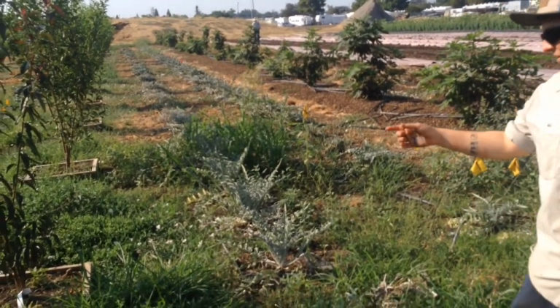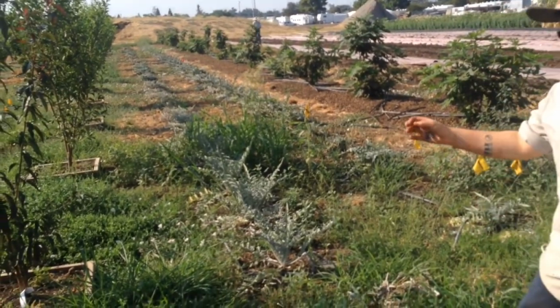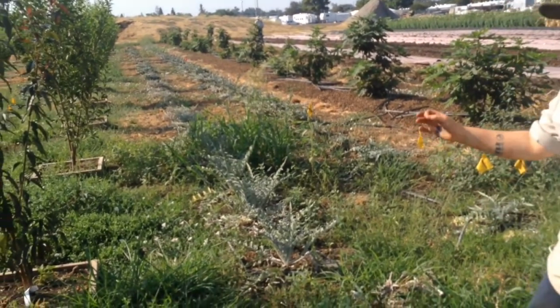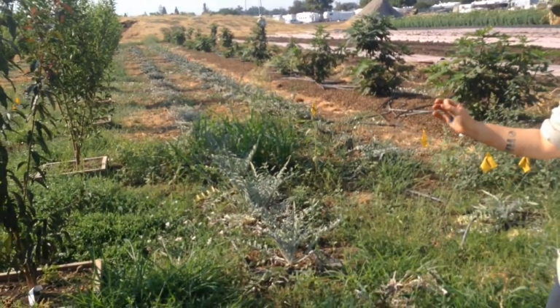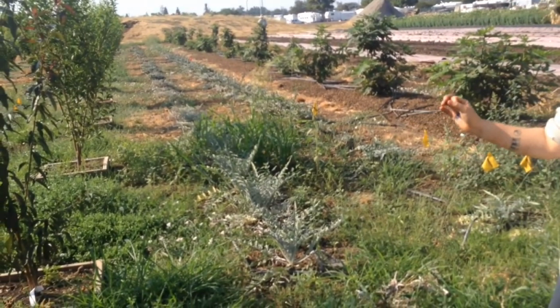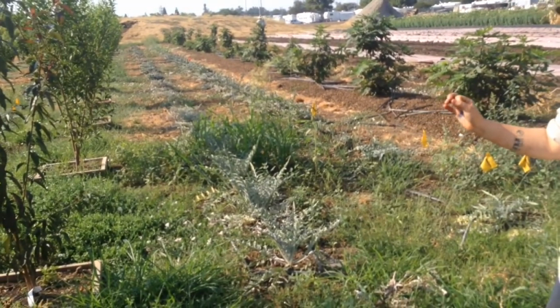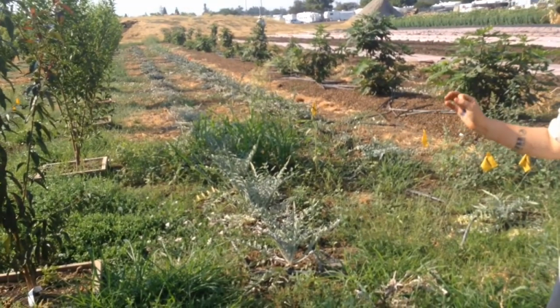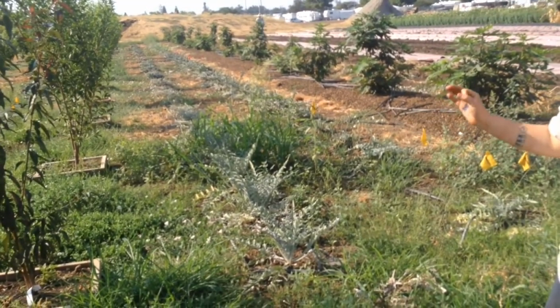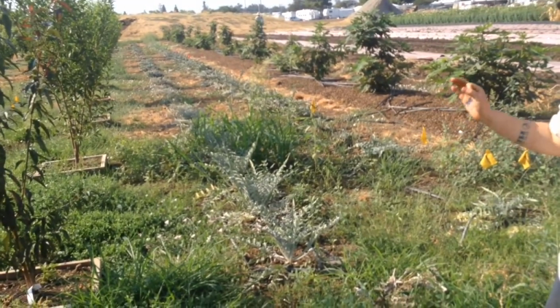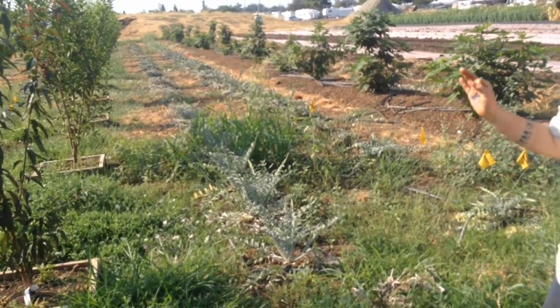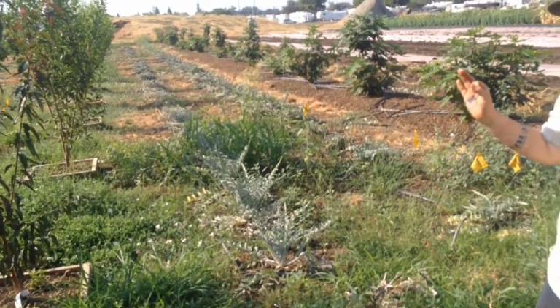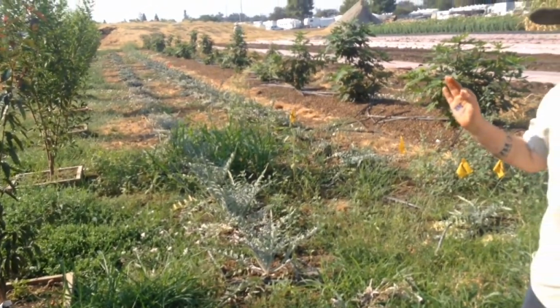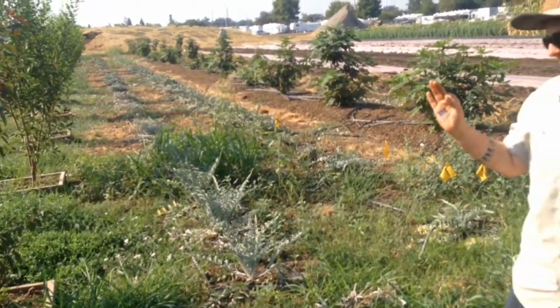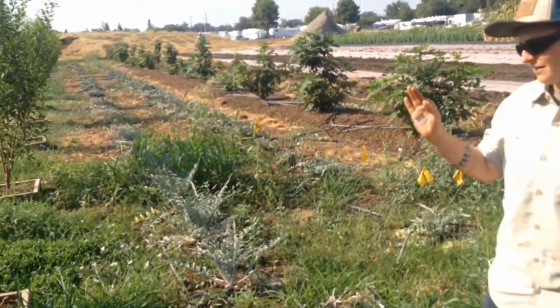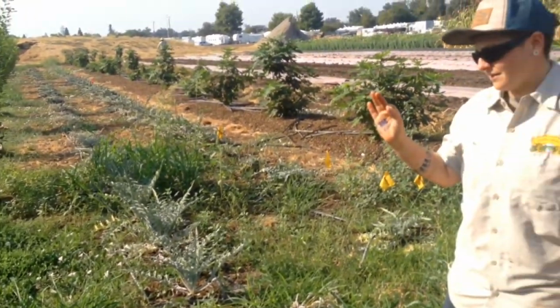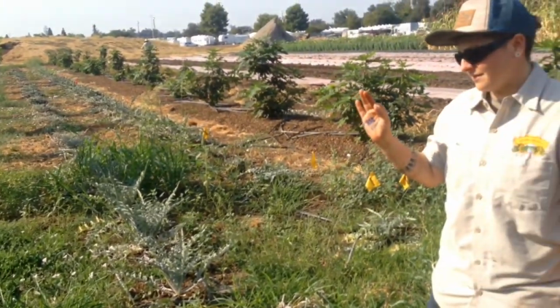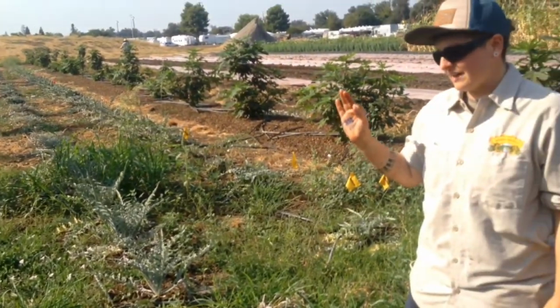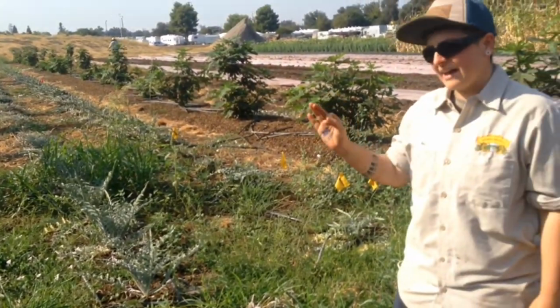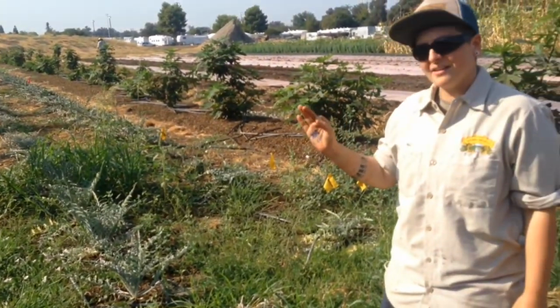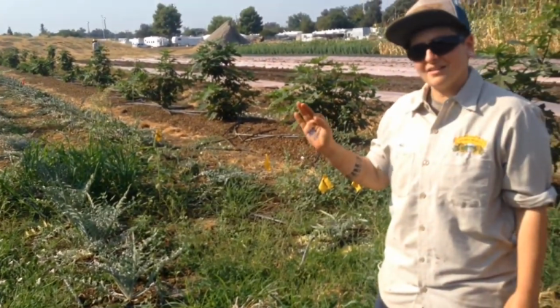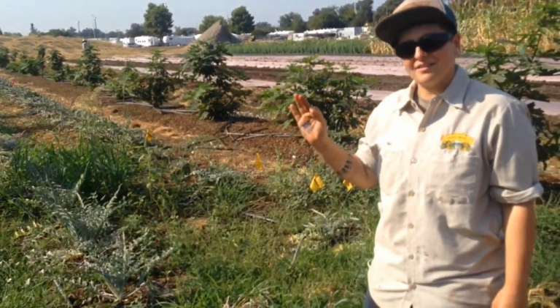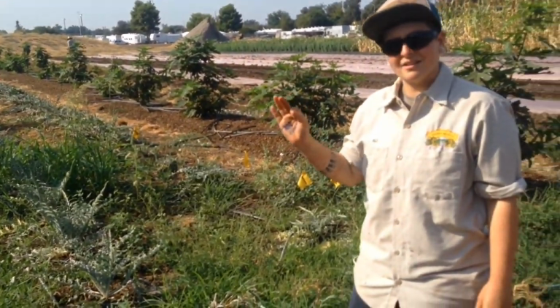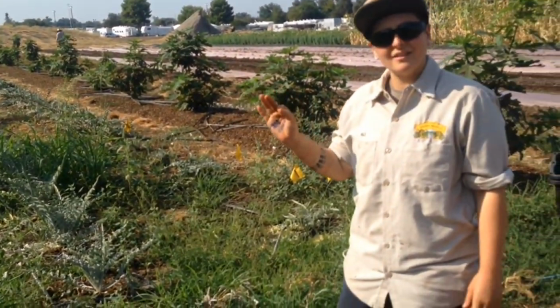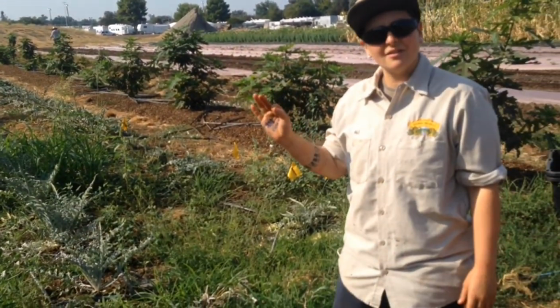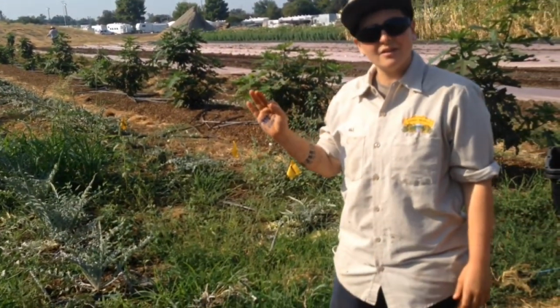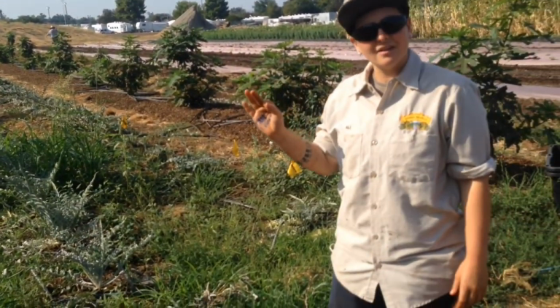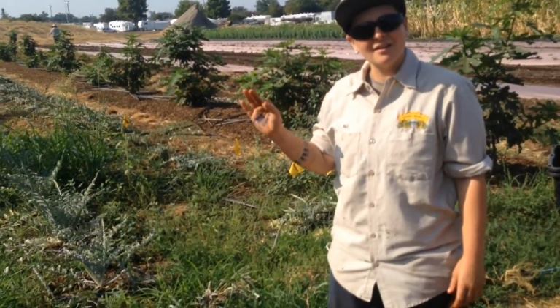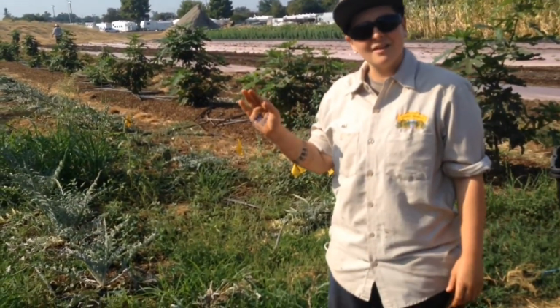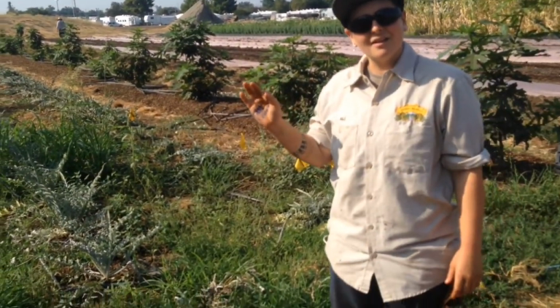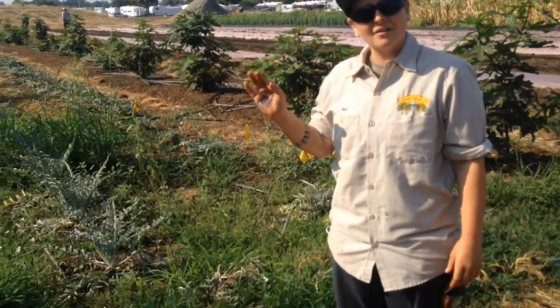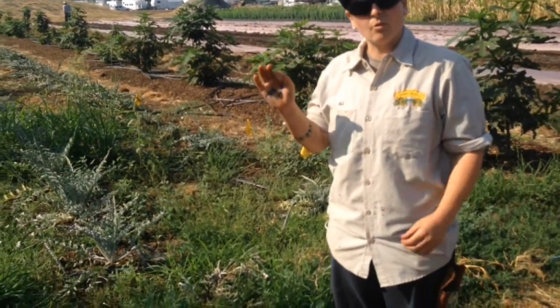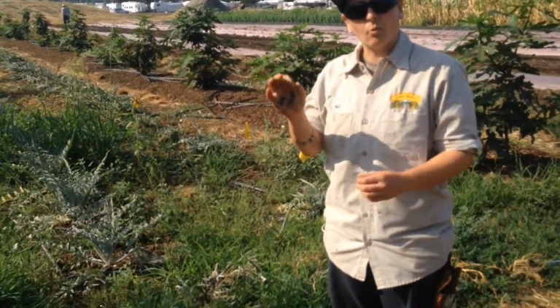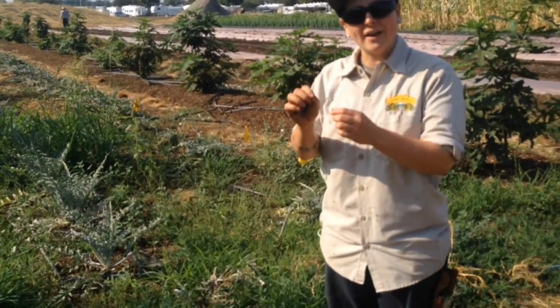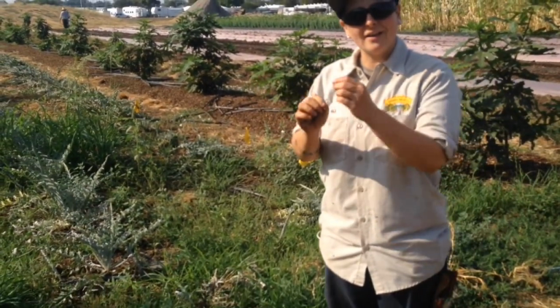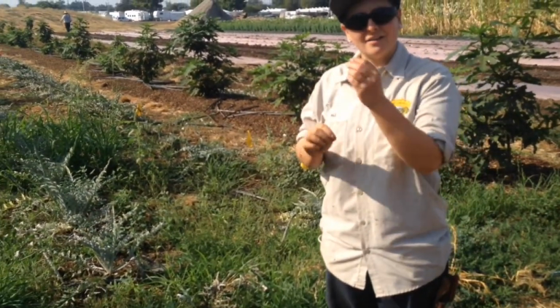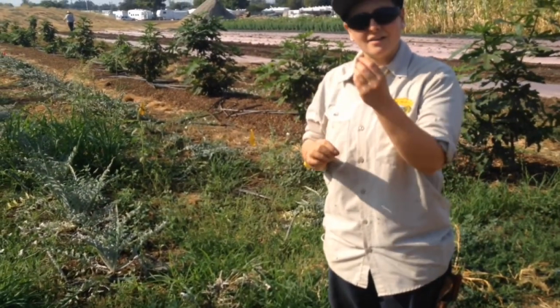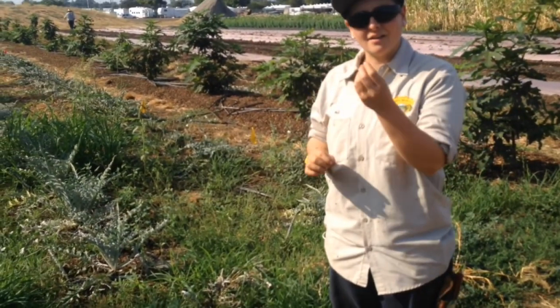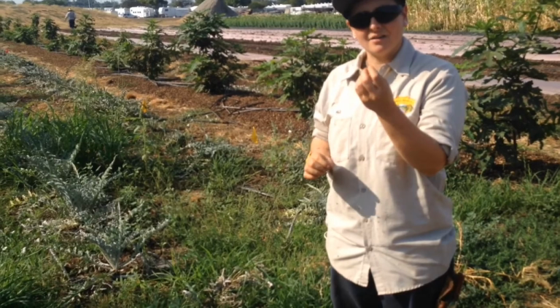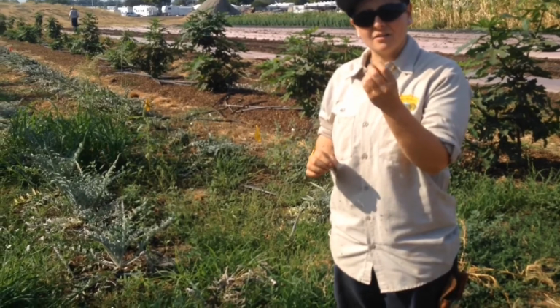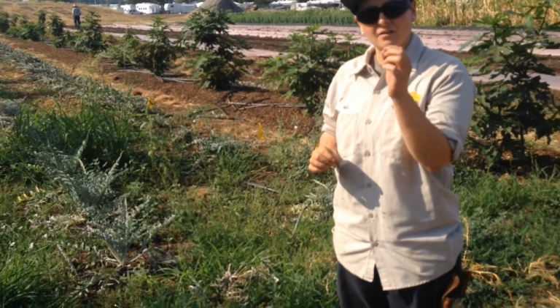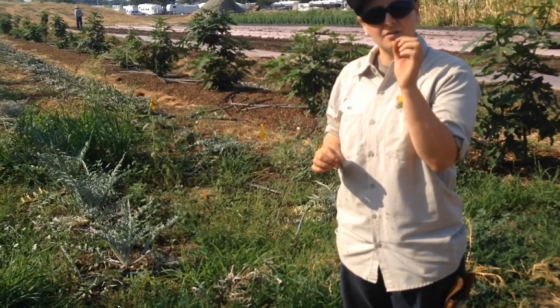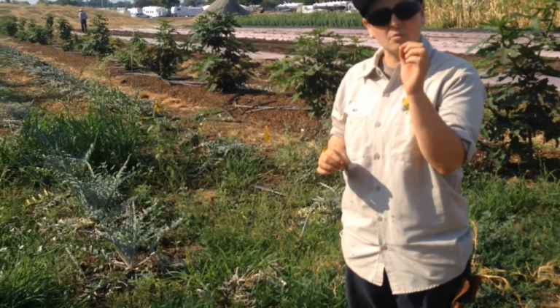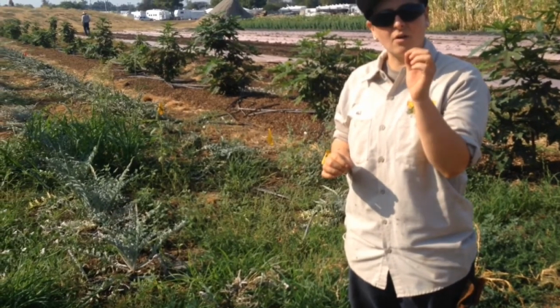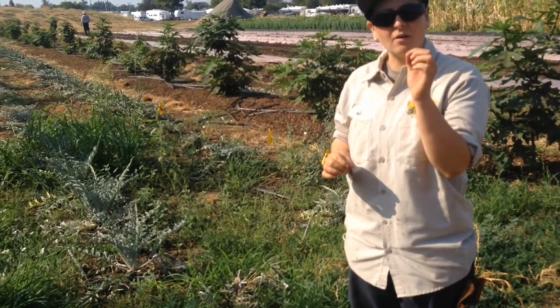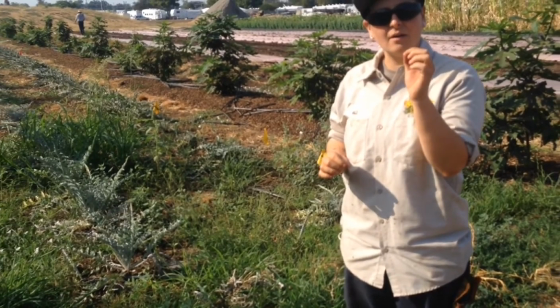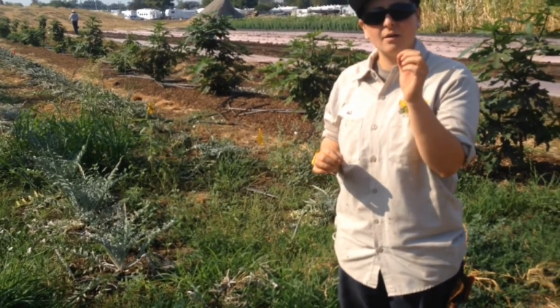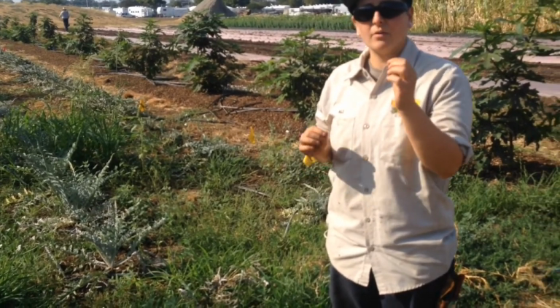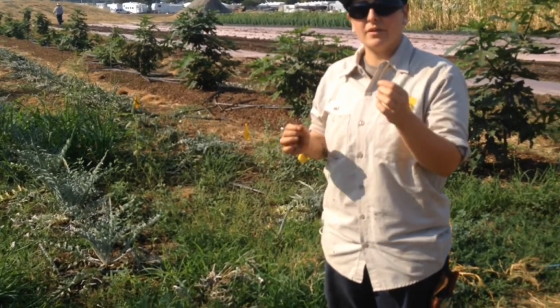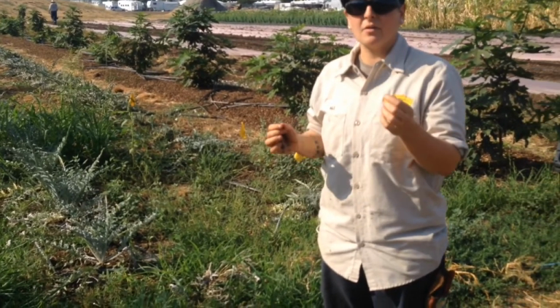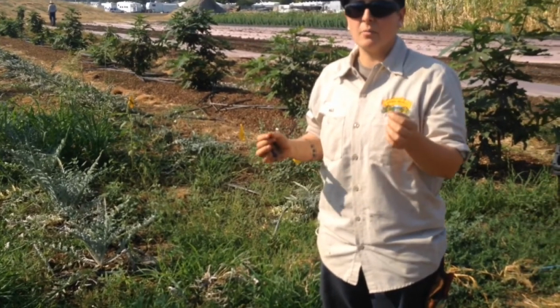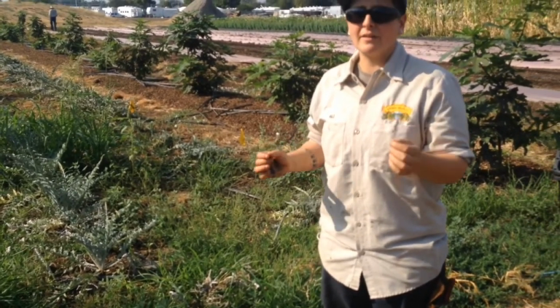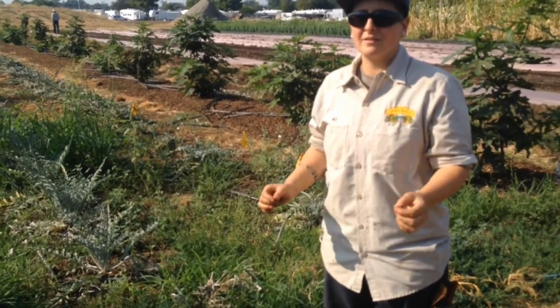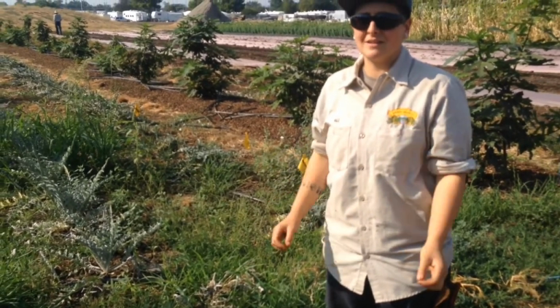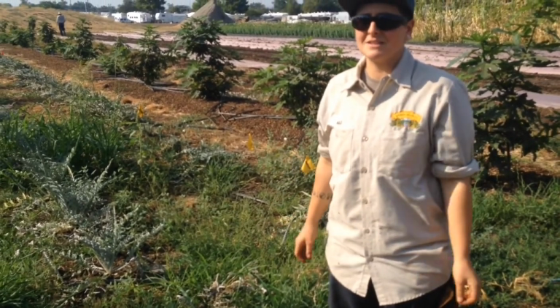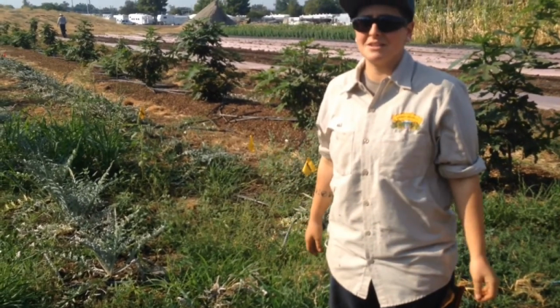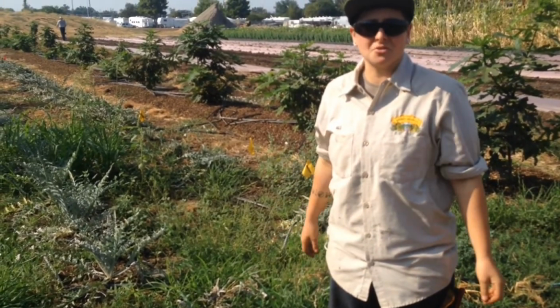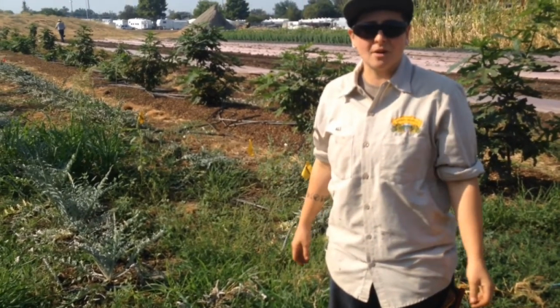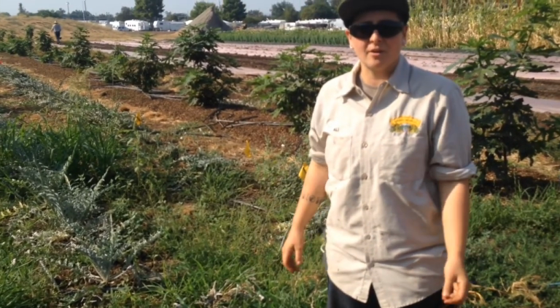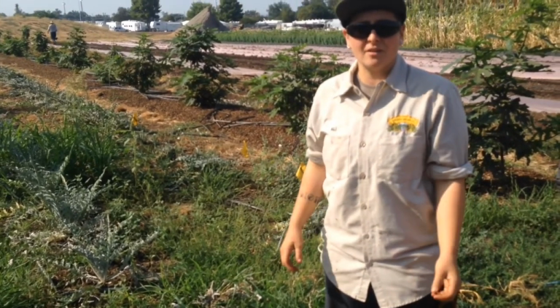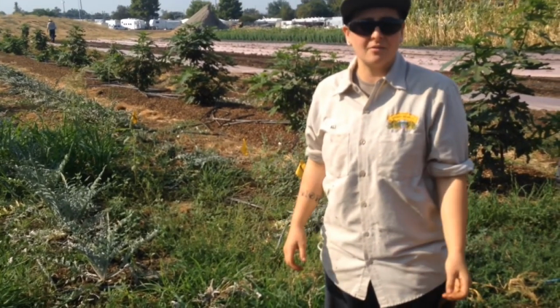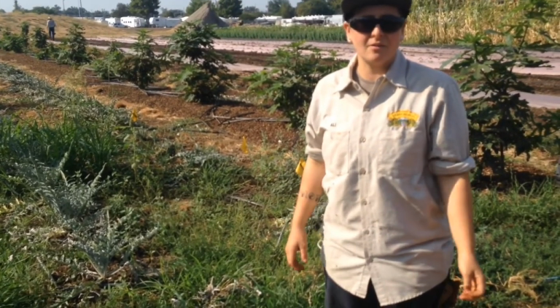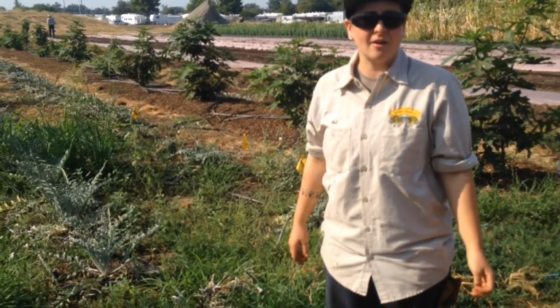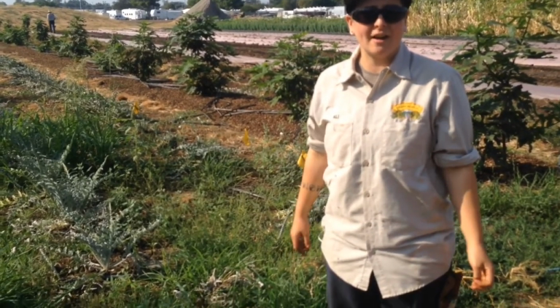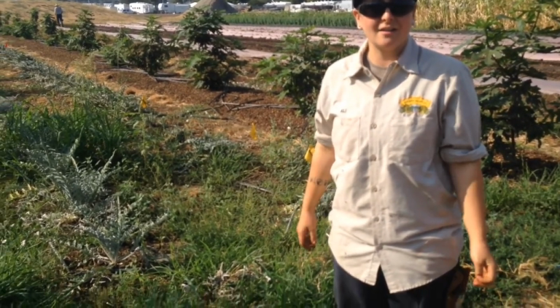The gourmet strawberries are really sad and sickly looking — they're white and kind of small. But they're the best tasting strawberry that I've ever had. It's like a starburst flavor, really fruity and delicious.